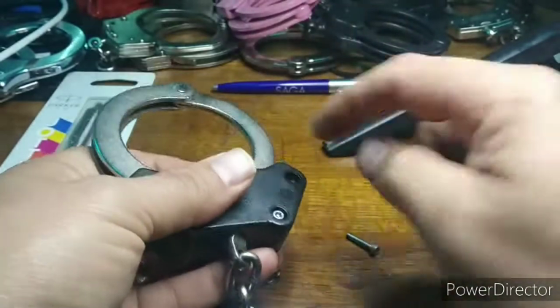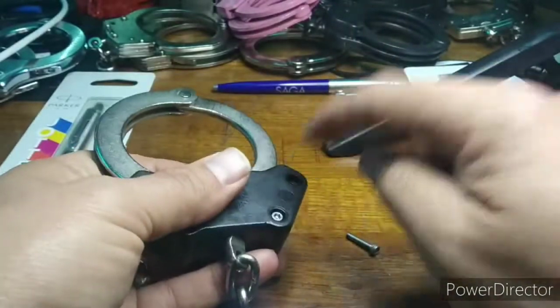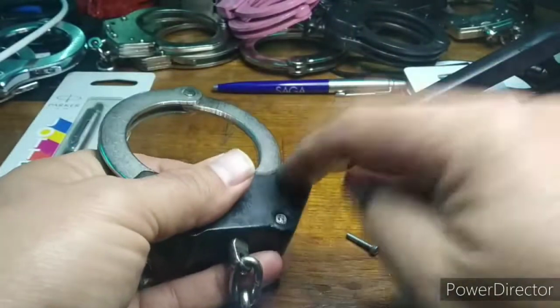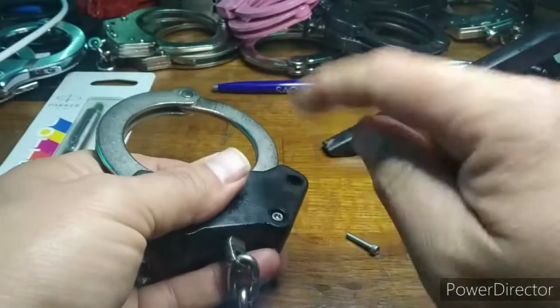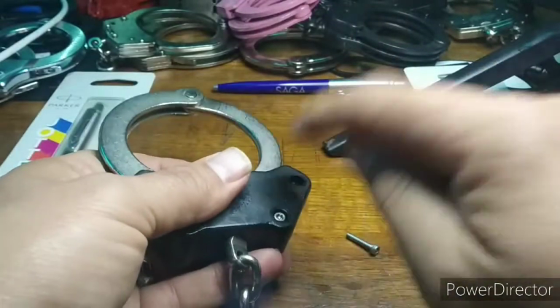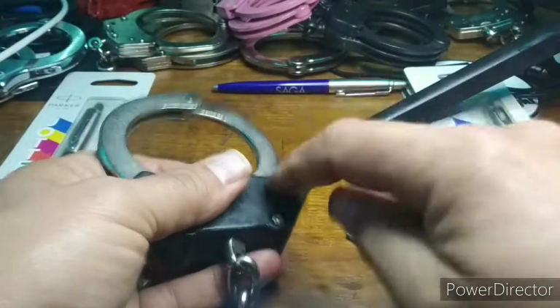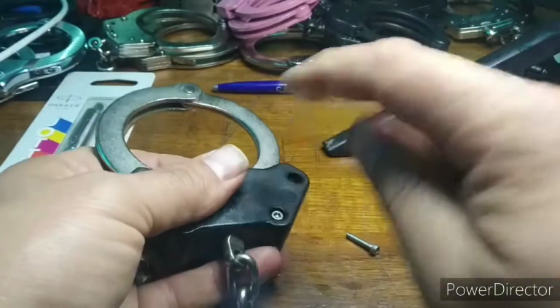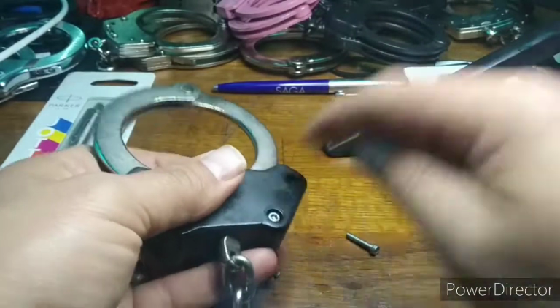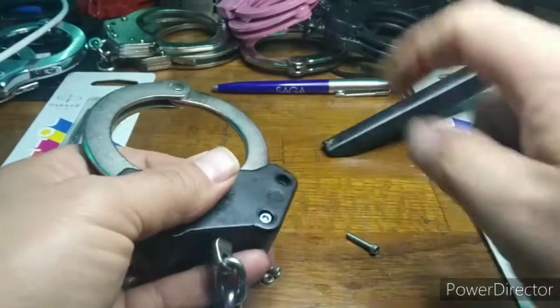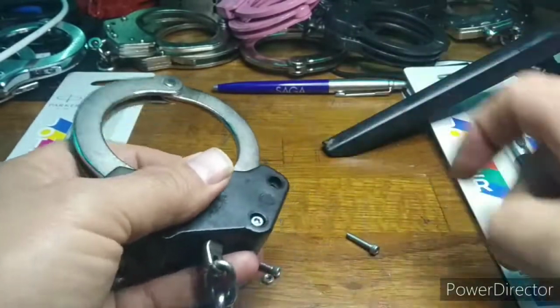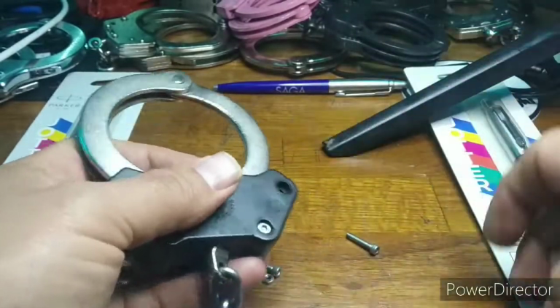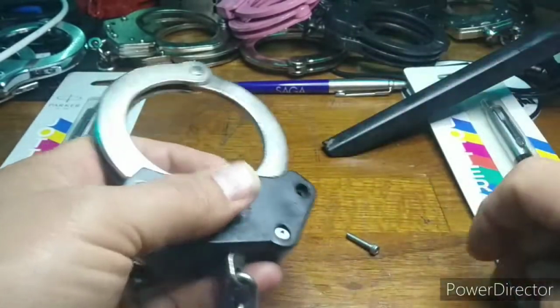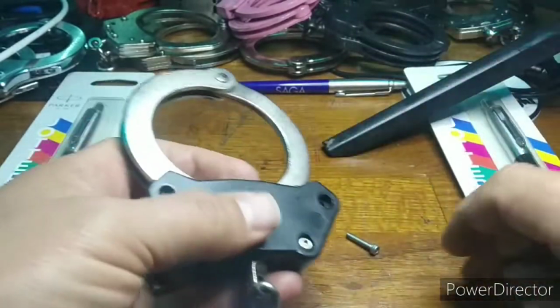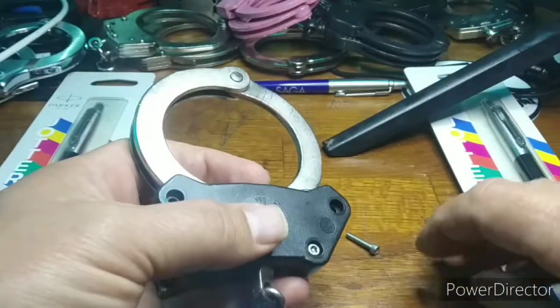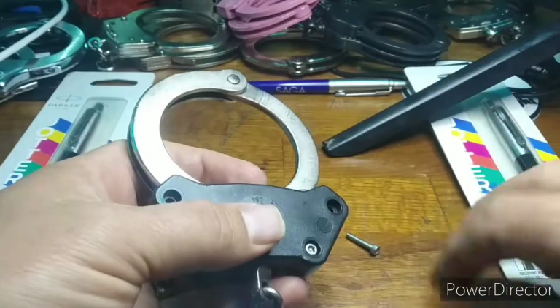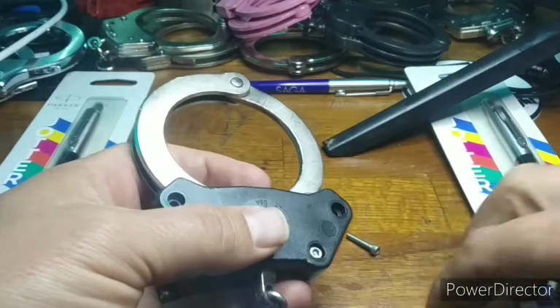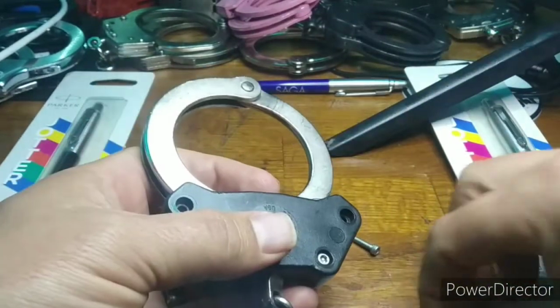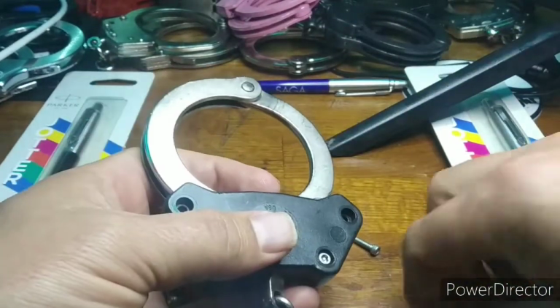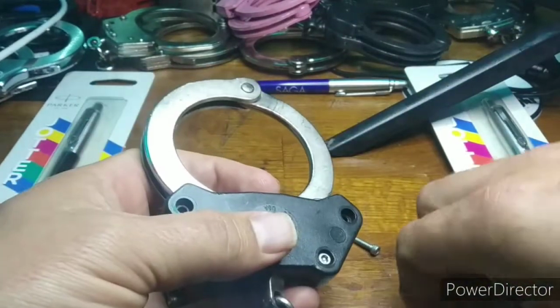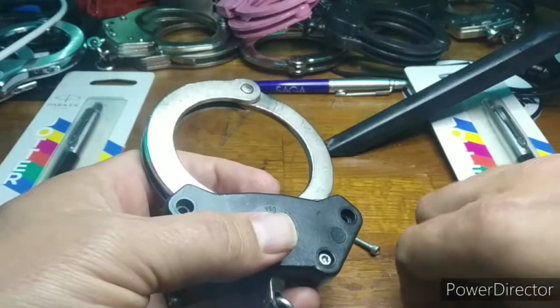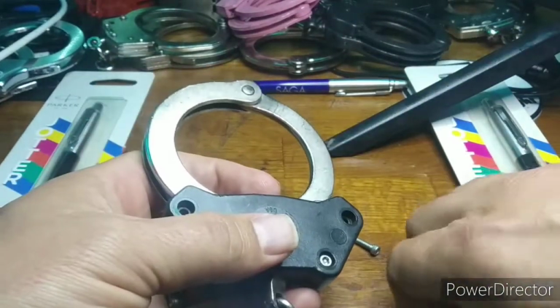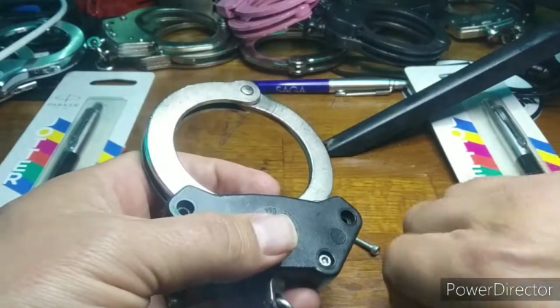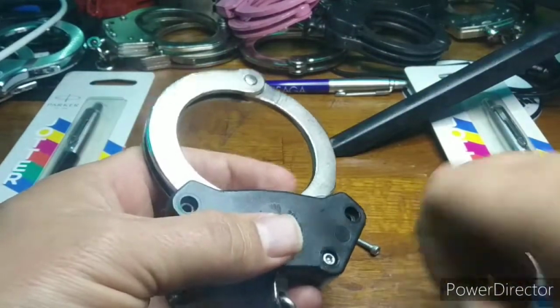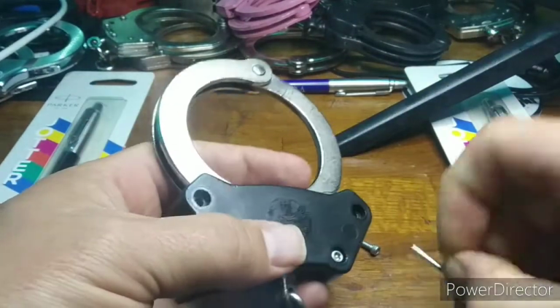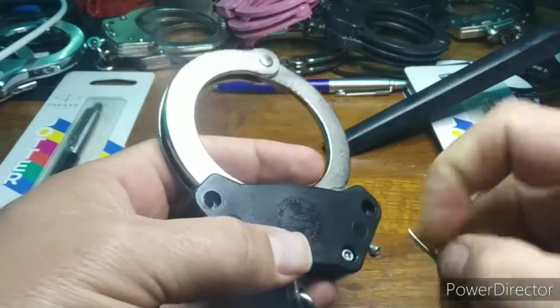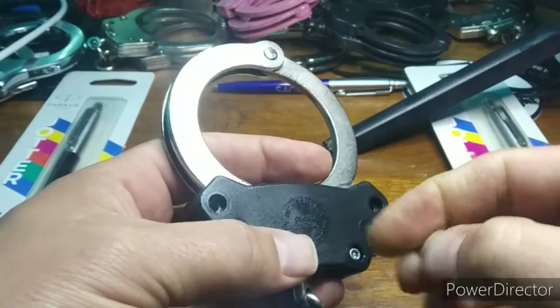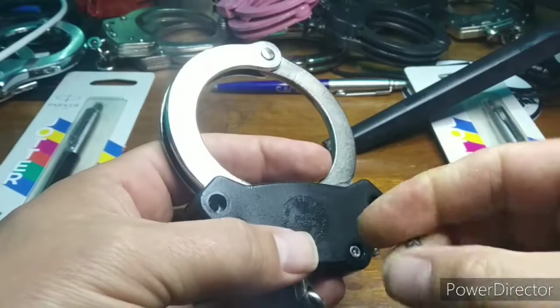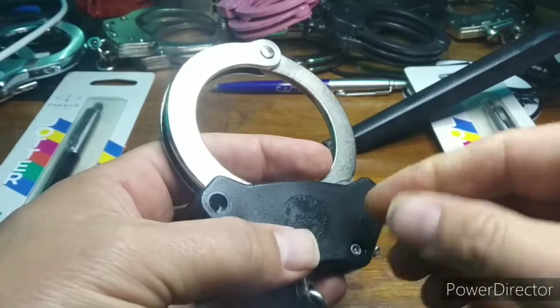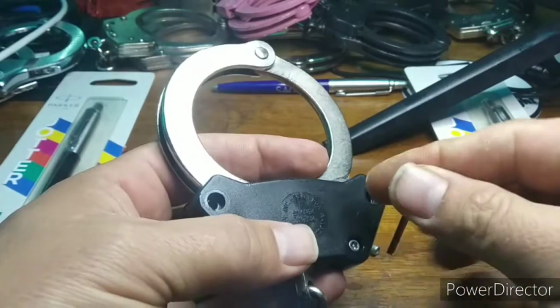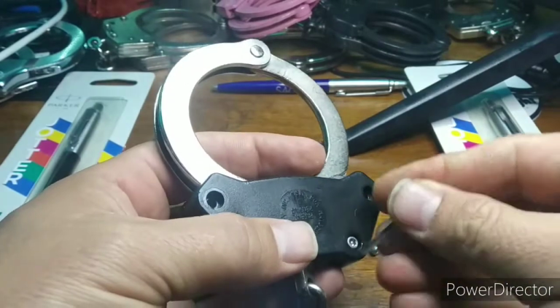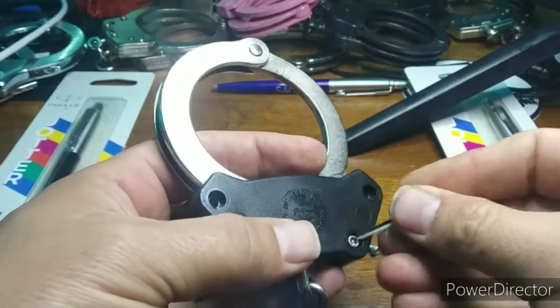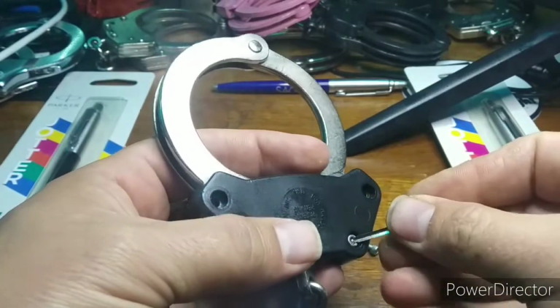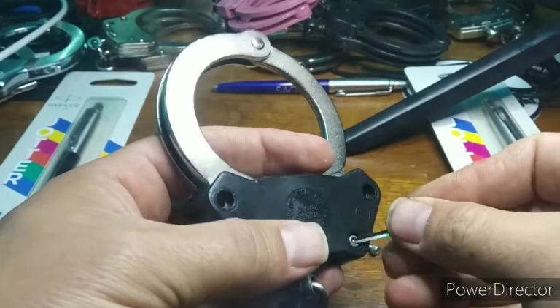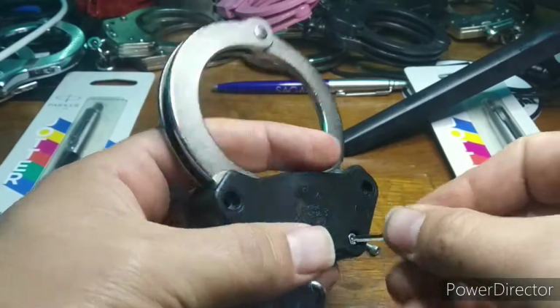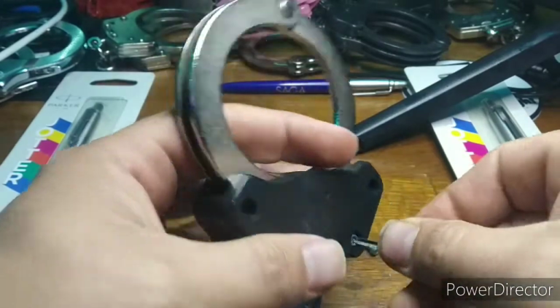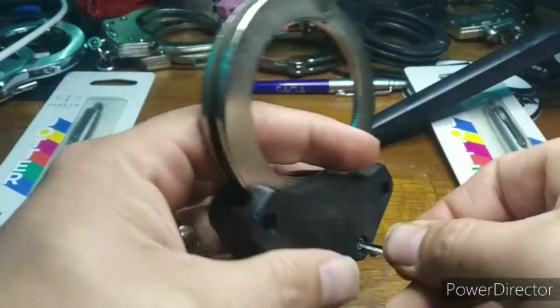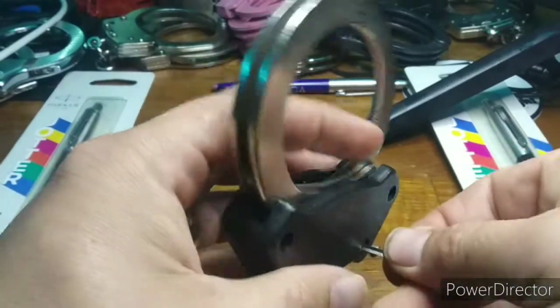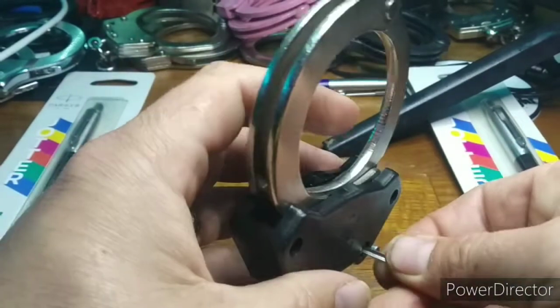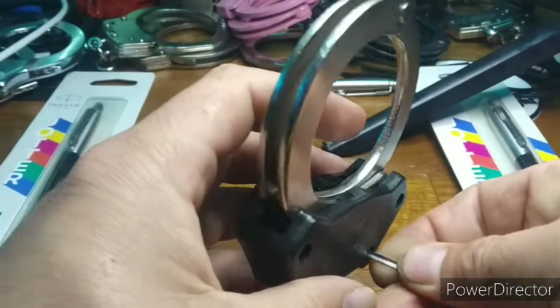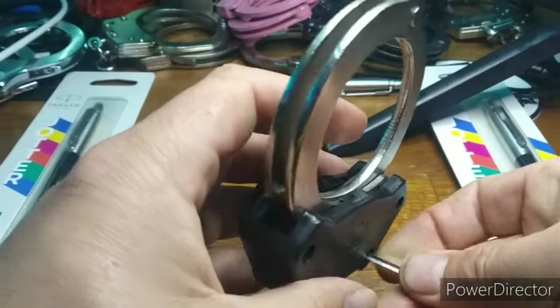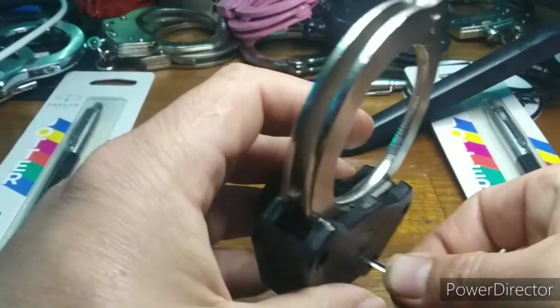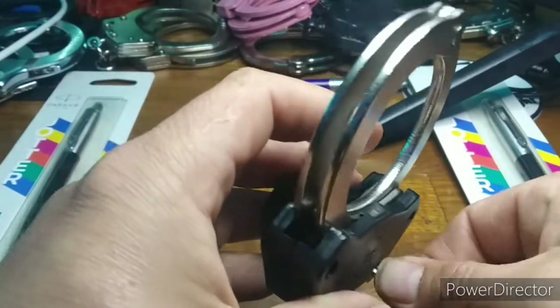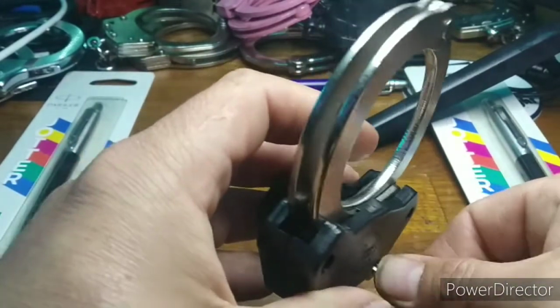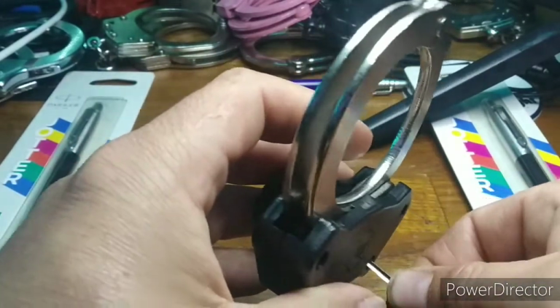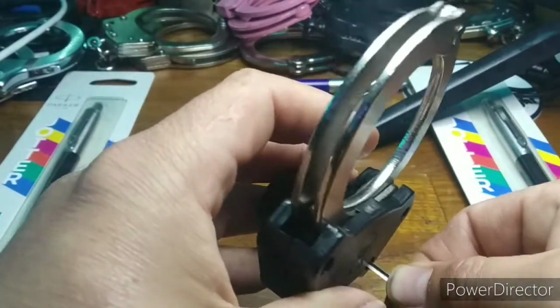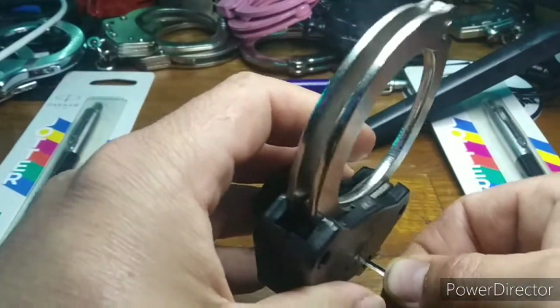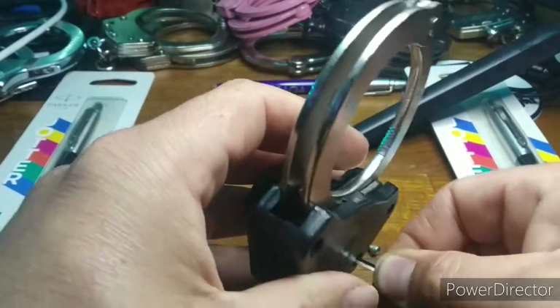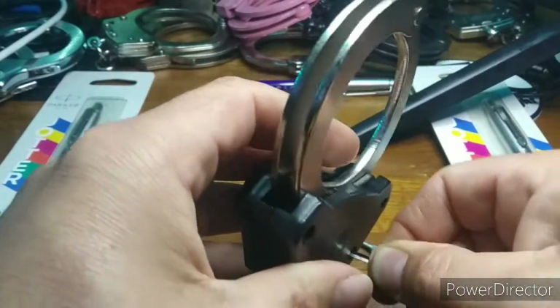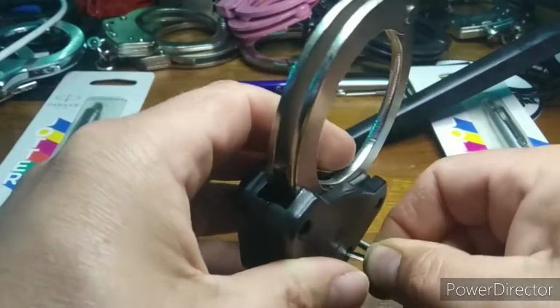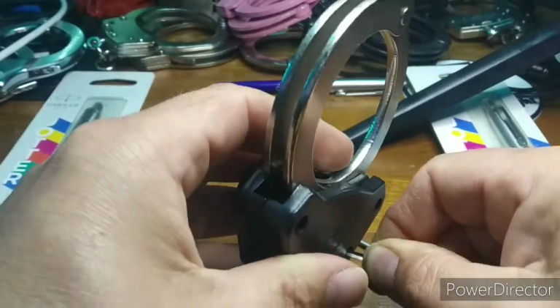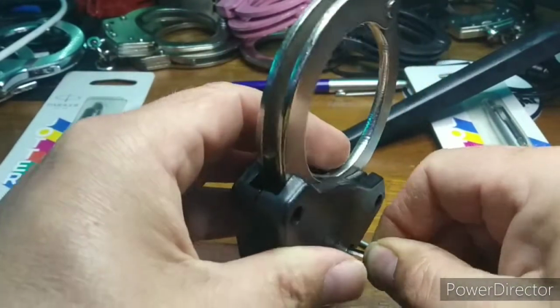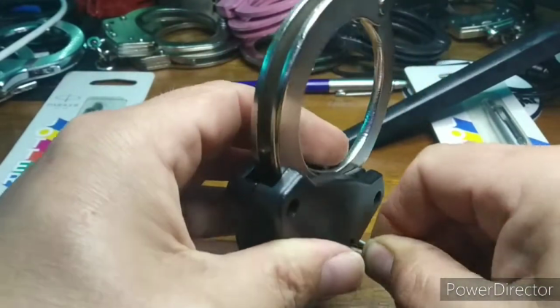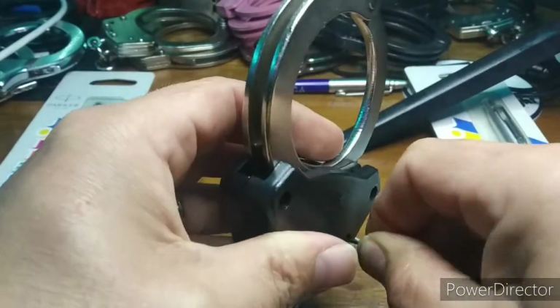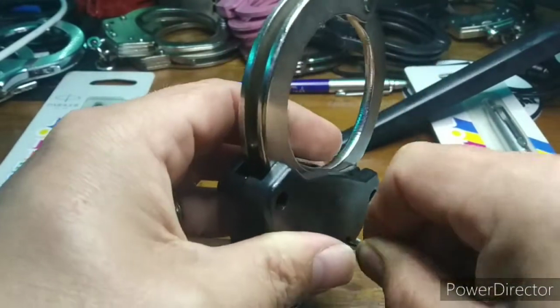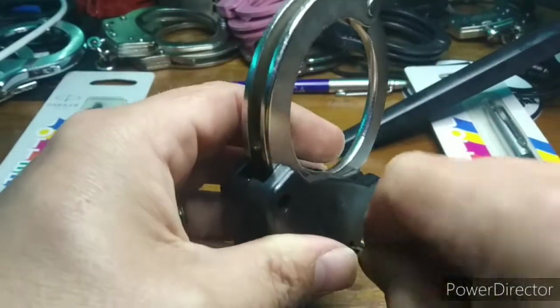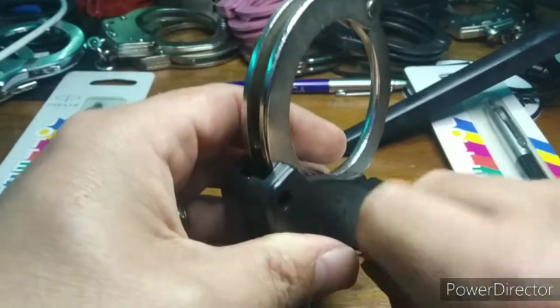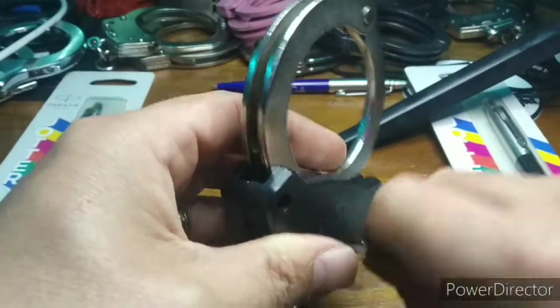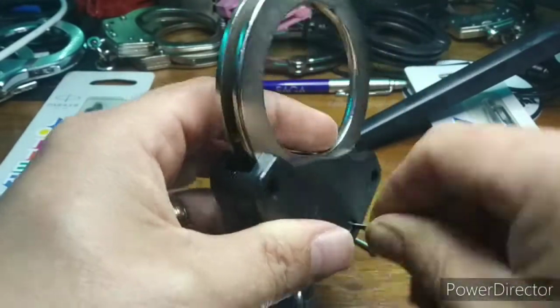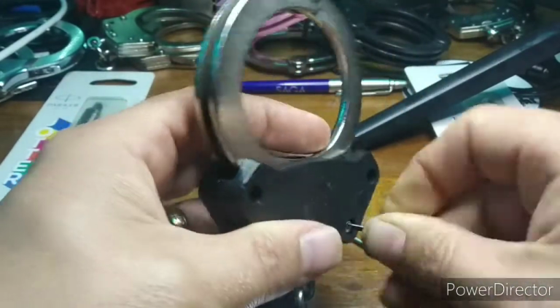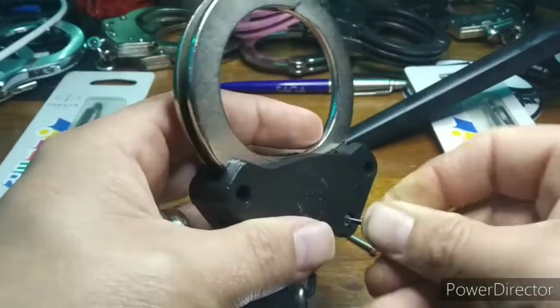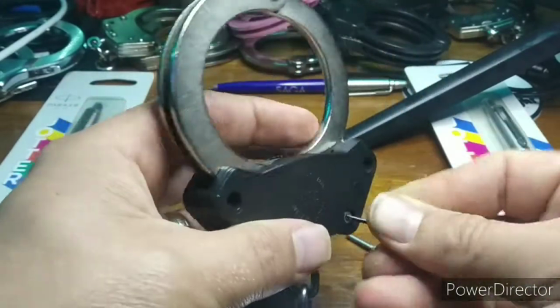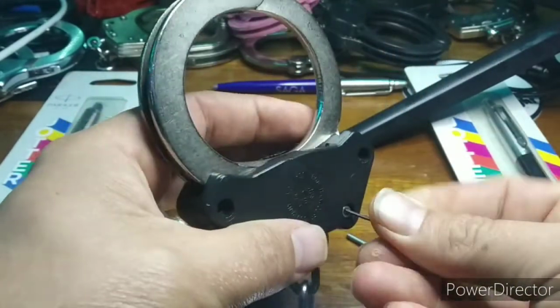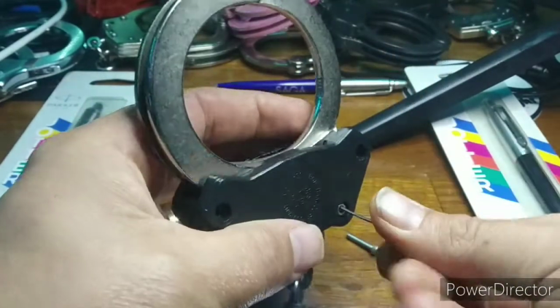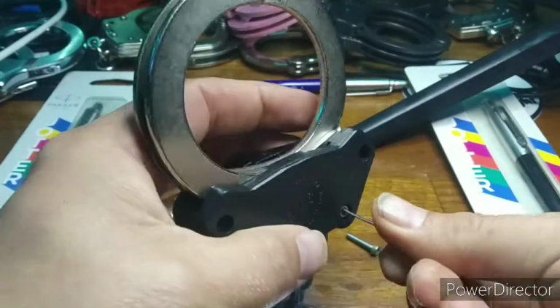There are four bolts in total. I'm taking my time as I don't want to break these, but you could go much quicker.